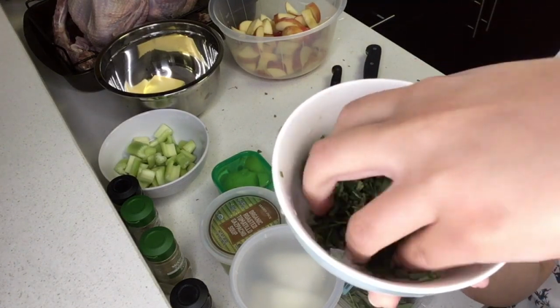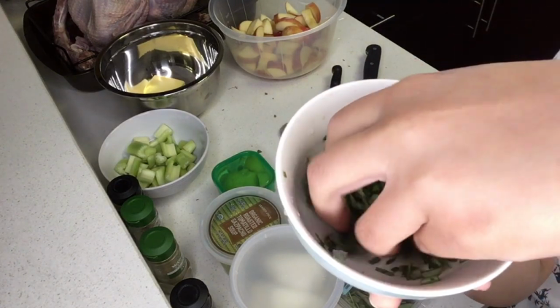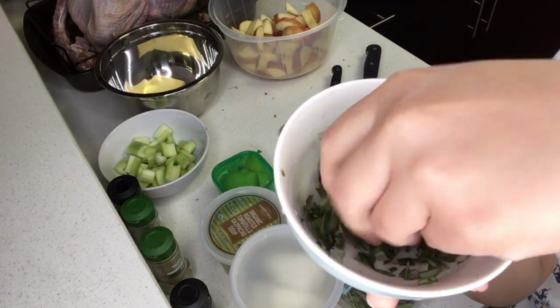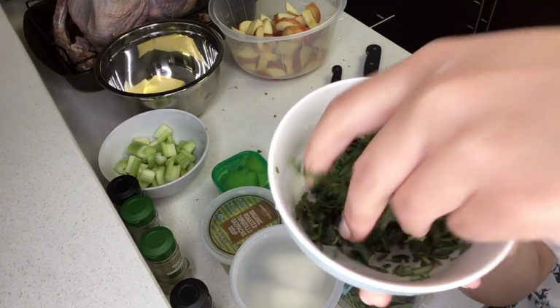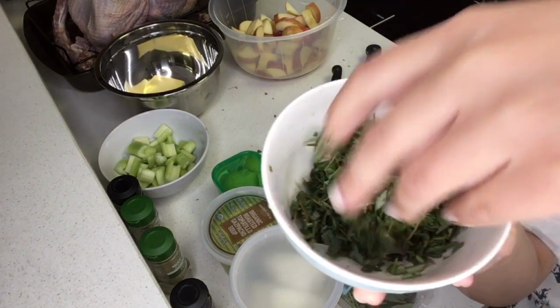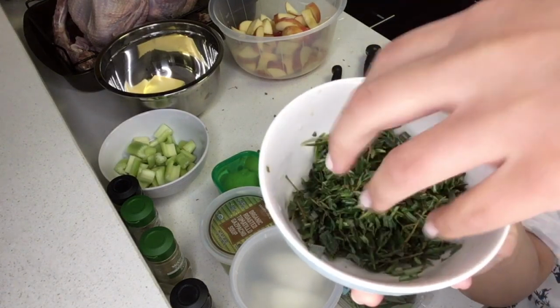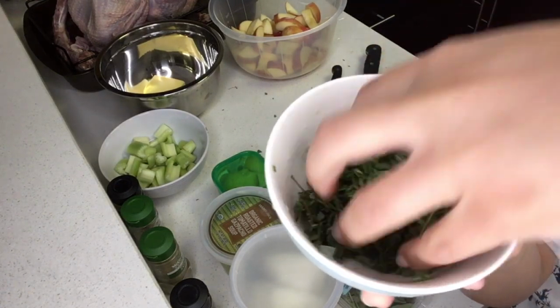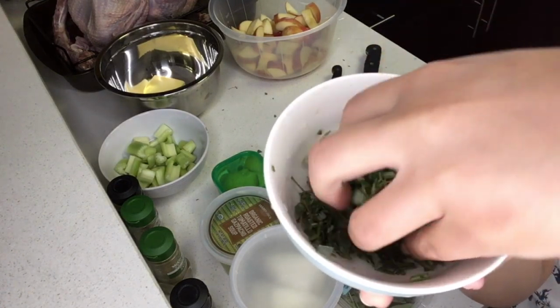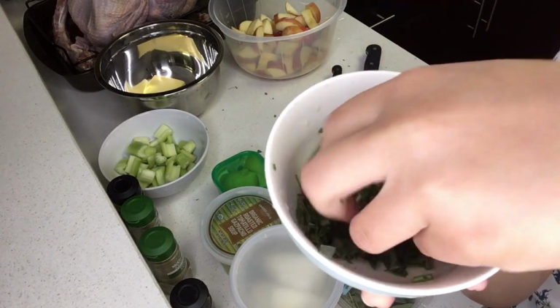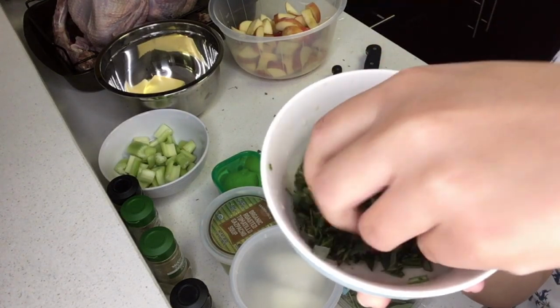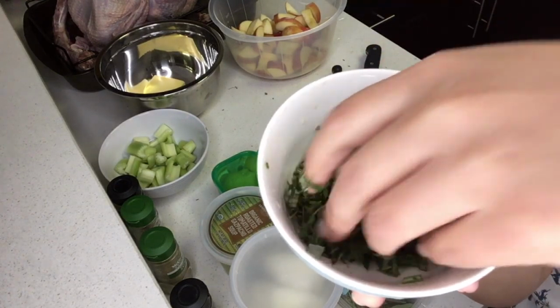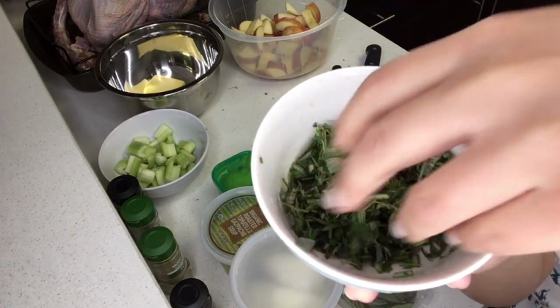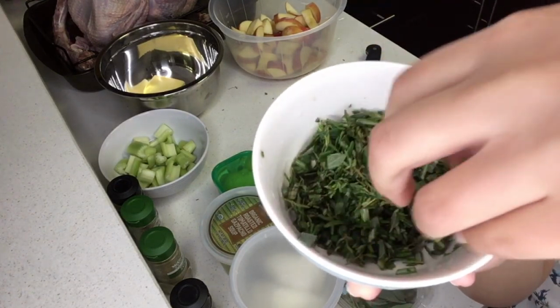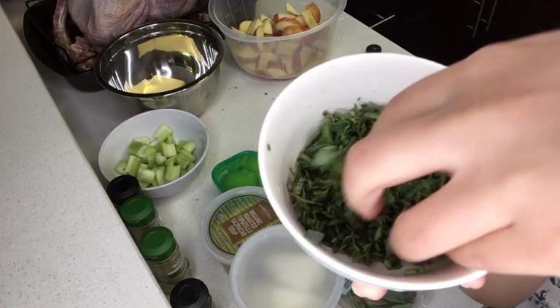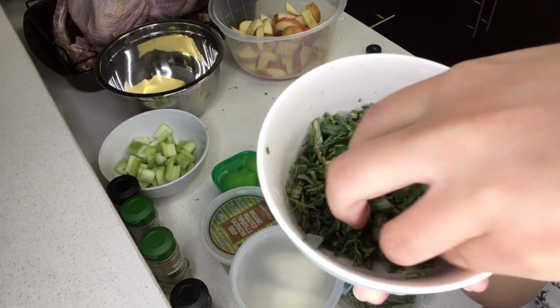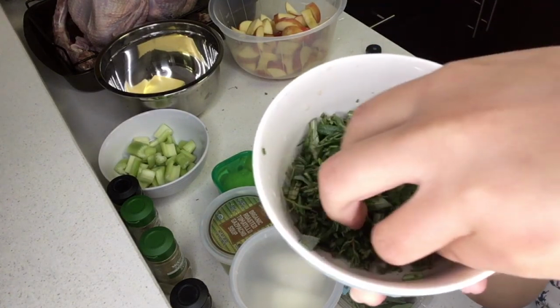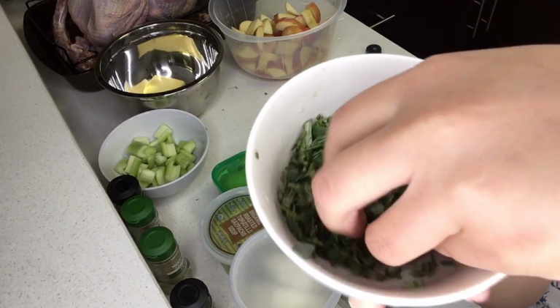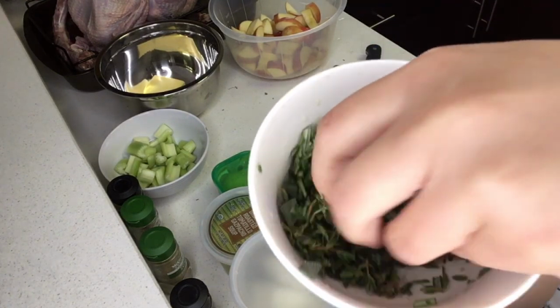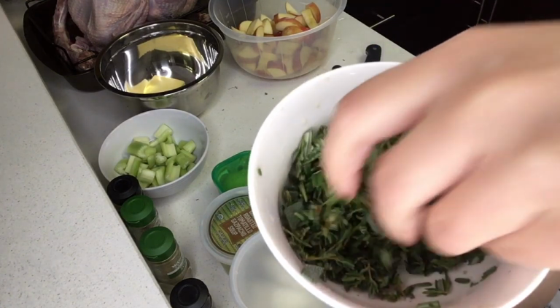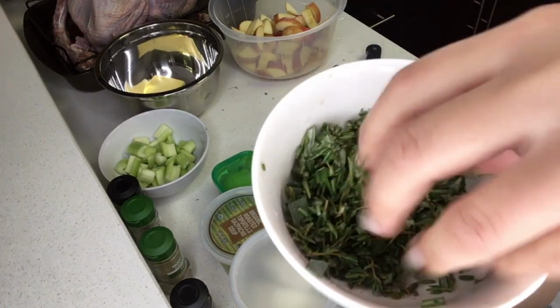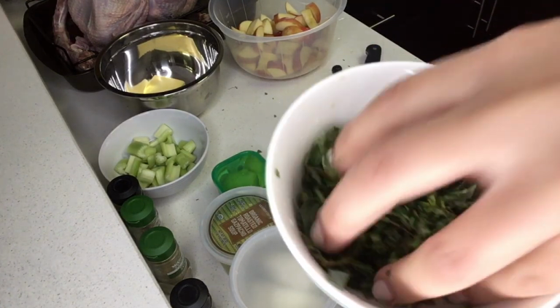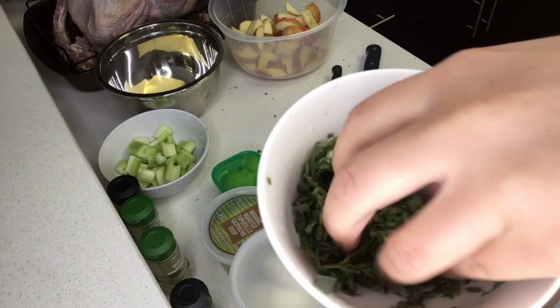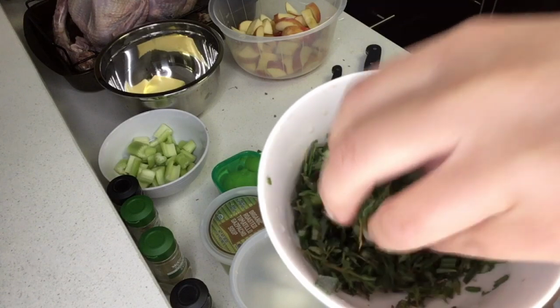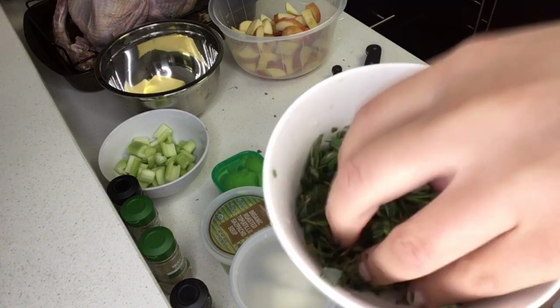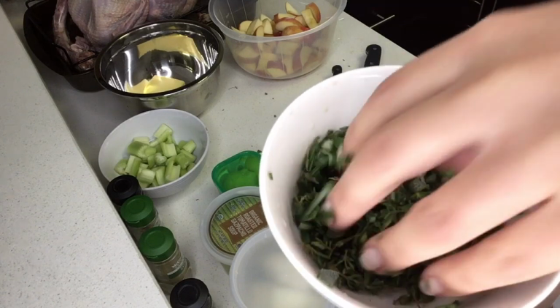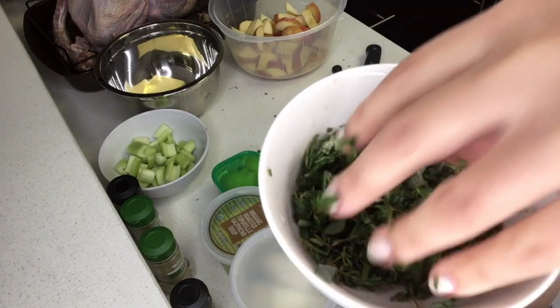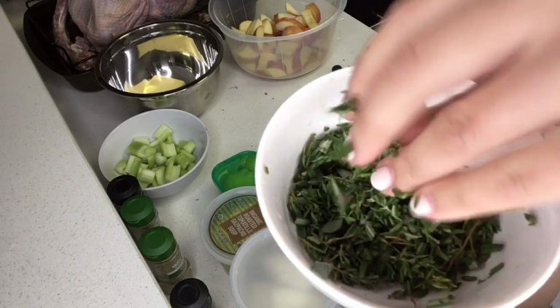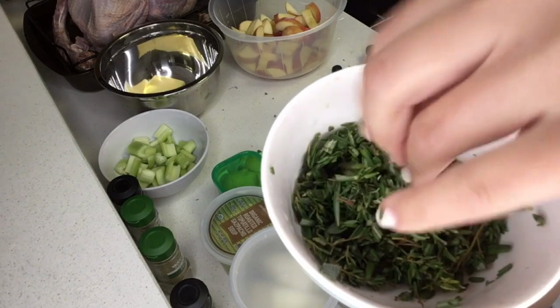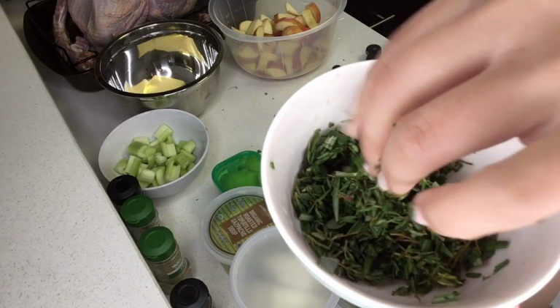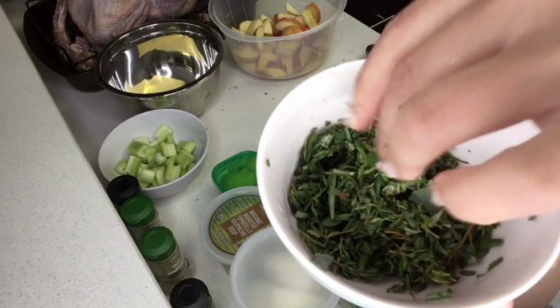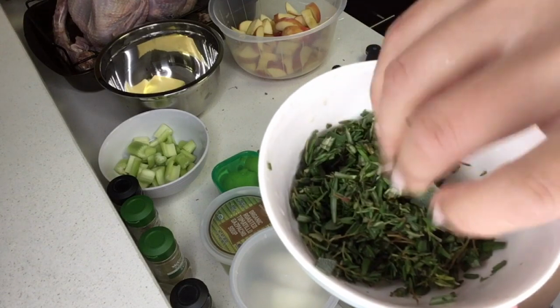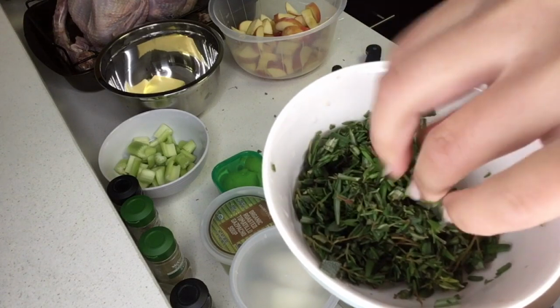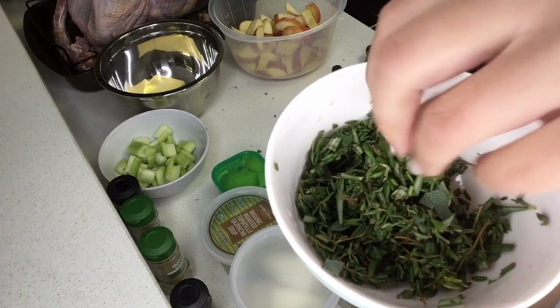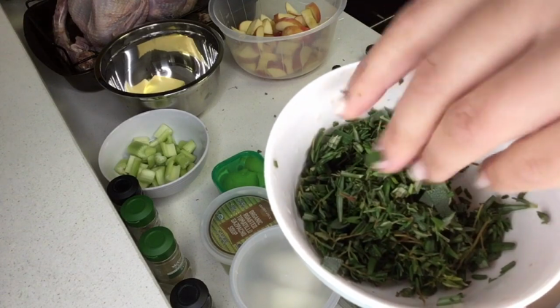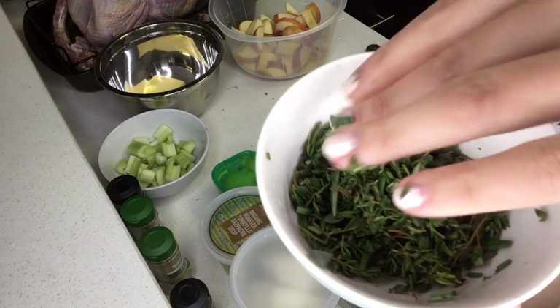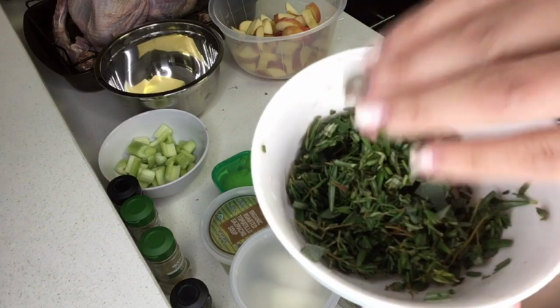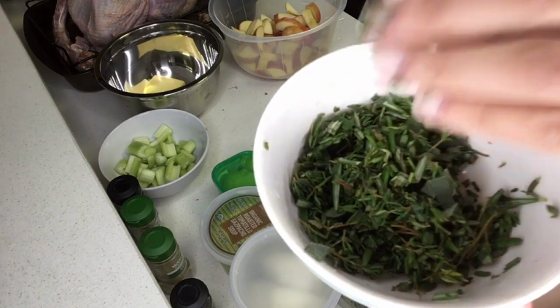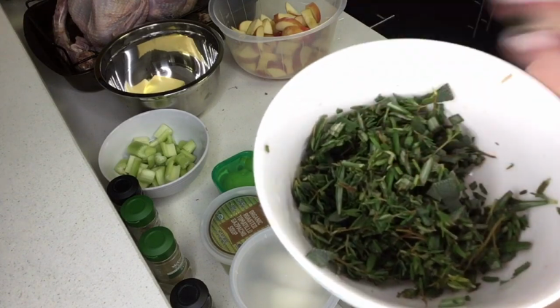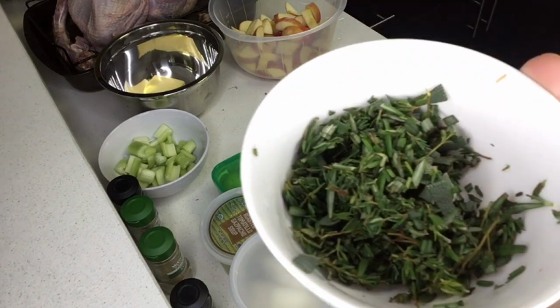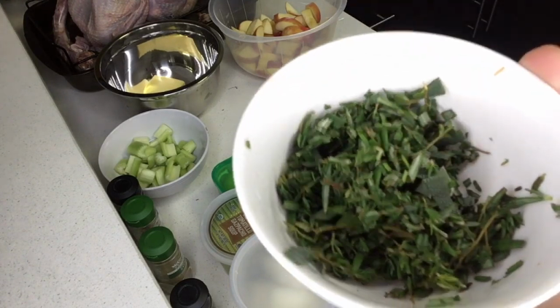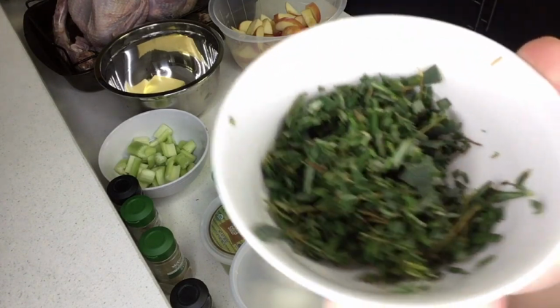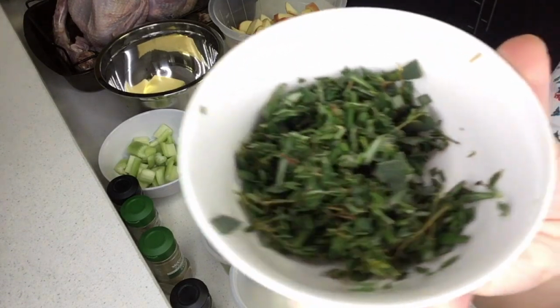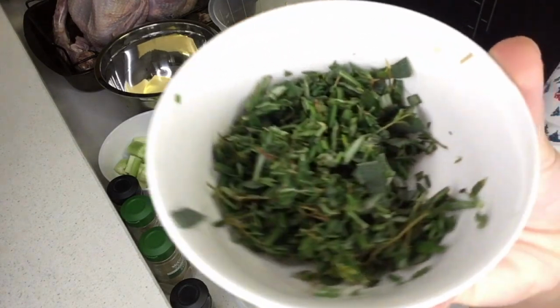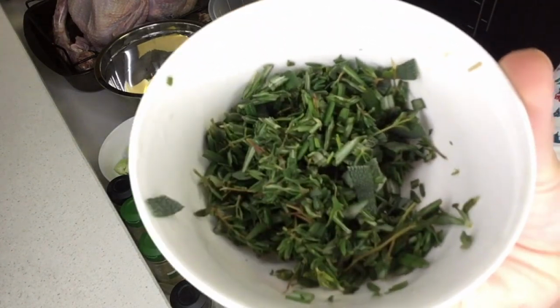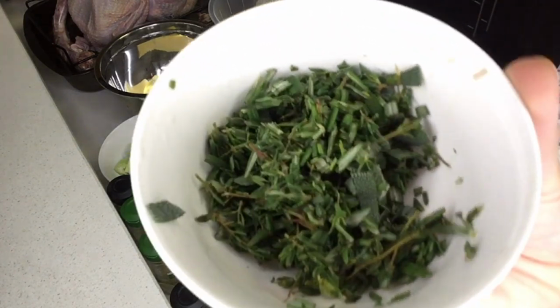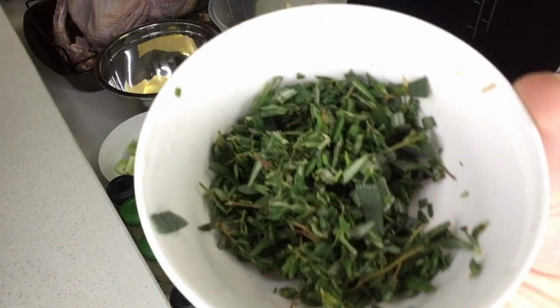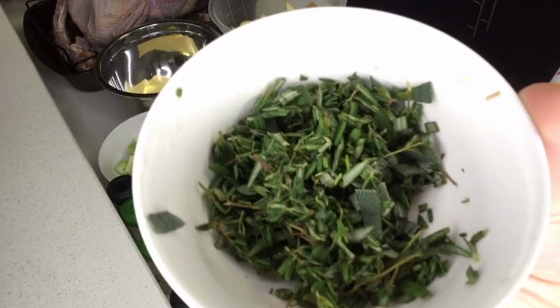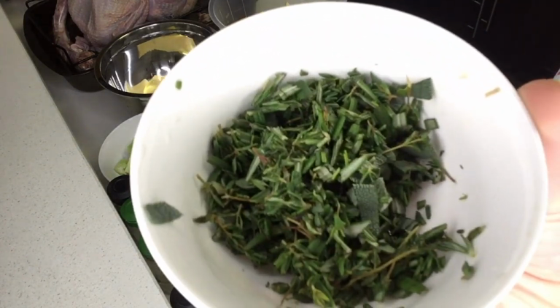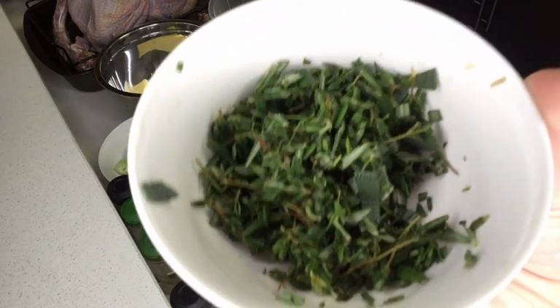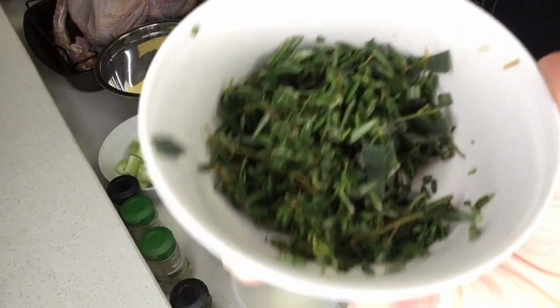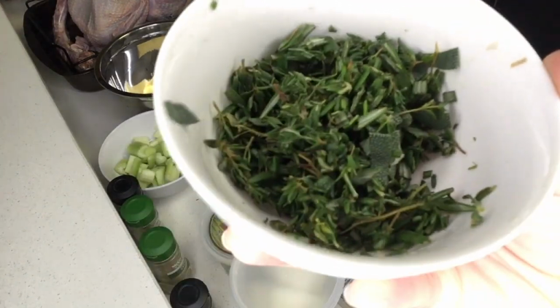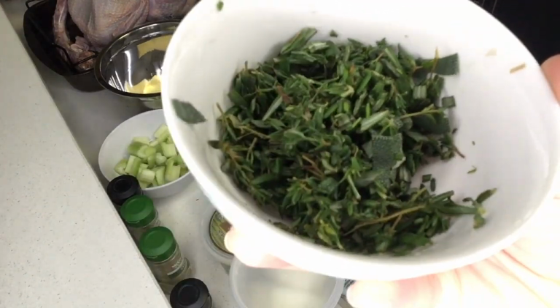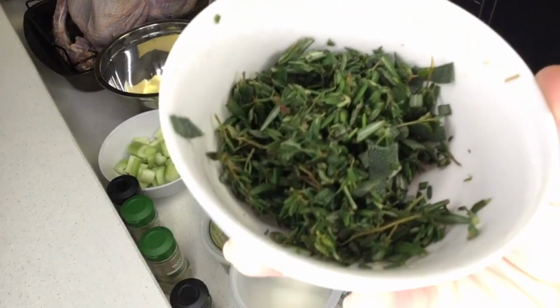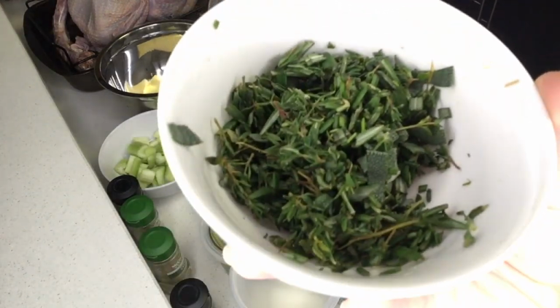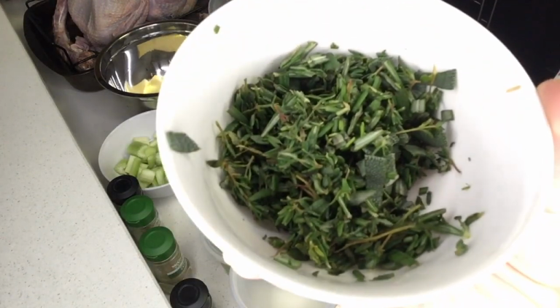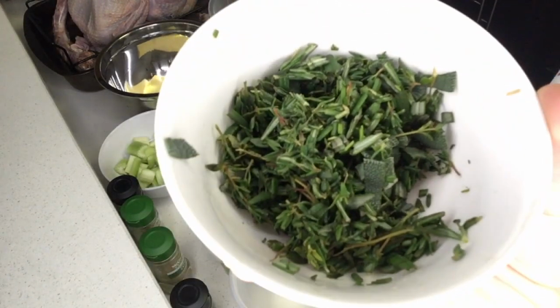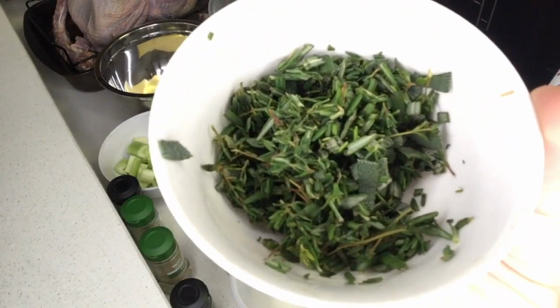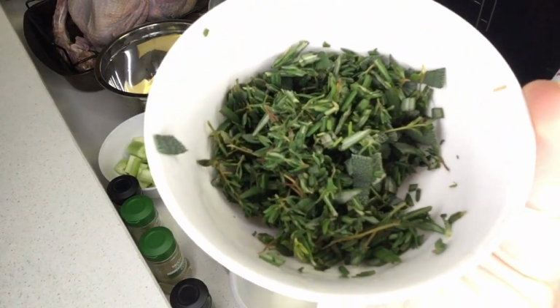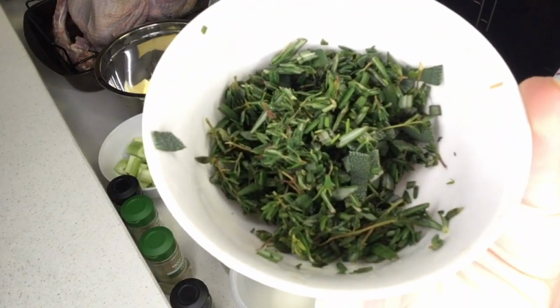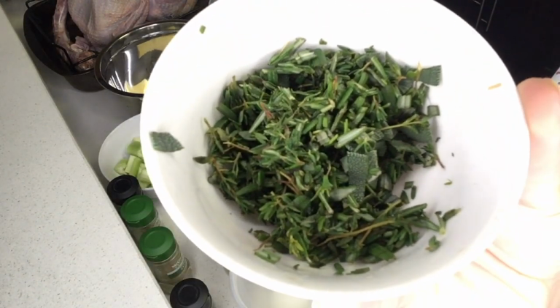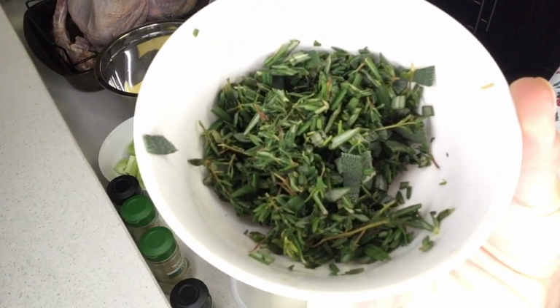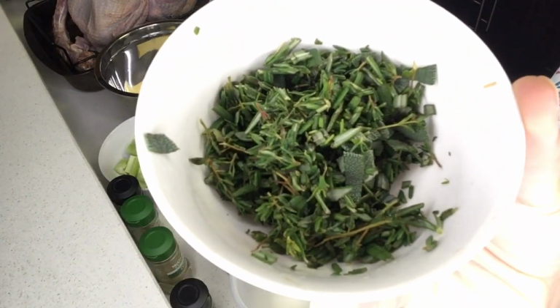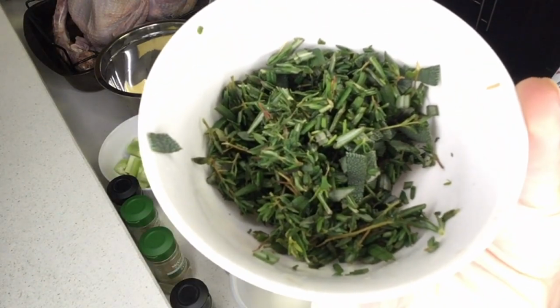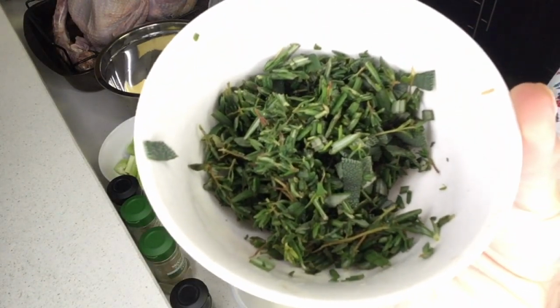I chopped up some sage and then added it to the rest of our herbs. There you go — that's a little bowl with a mix of rosemary, thyme, and sage. I want to say it's about a half cup of herbs.